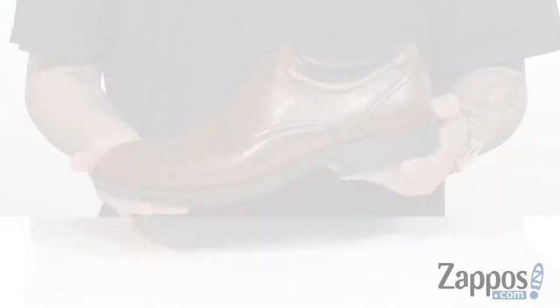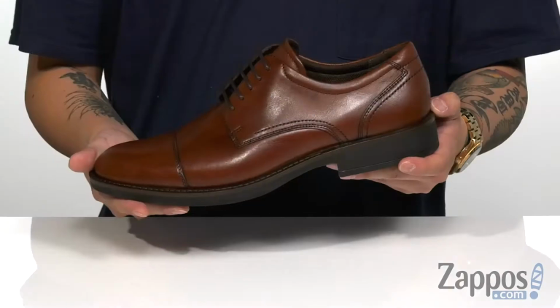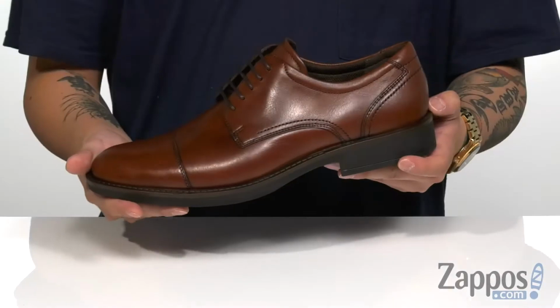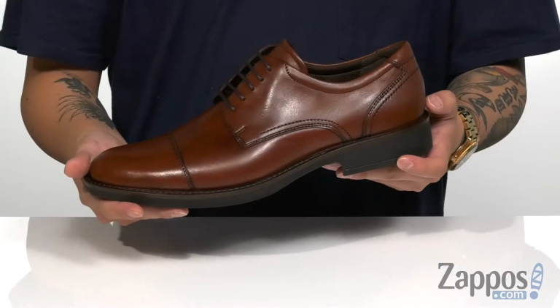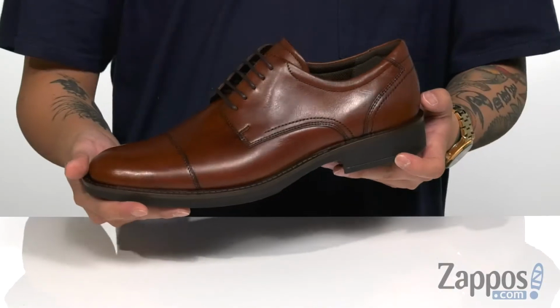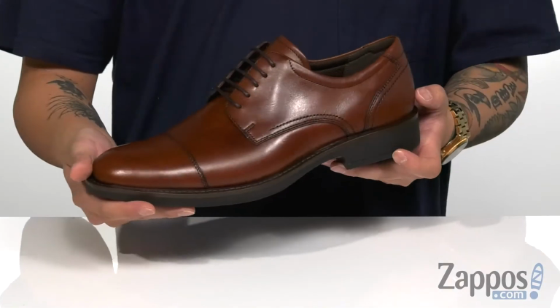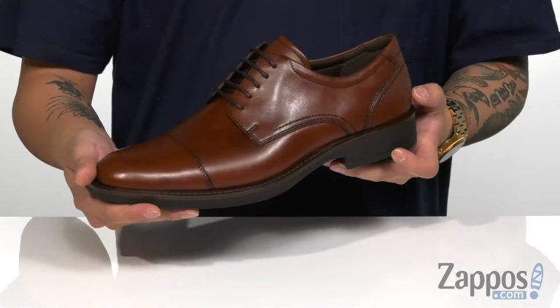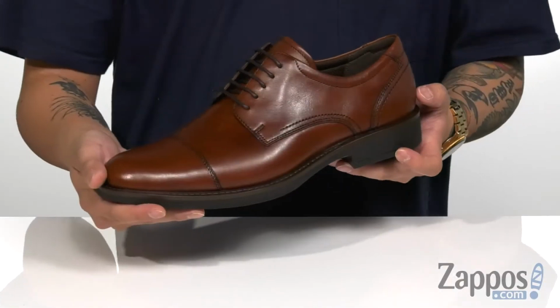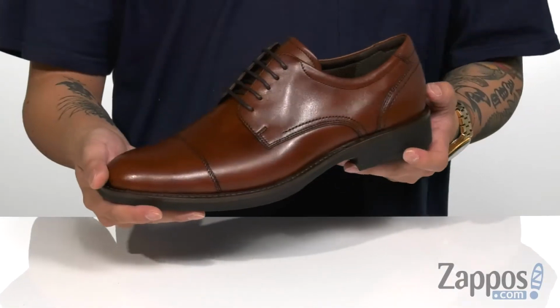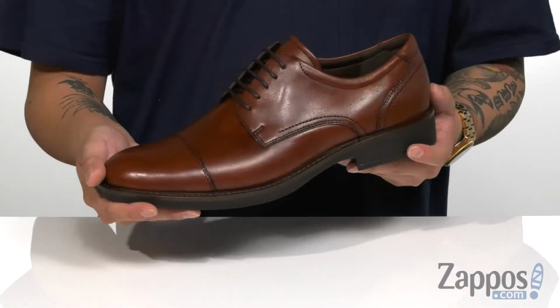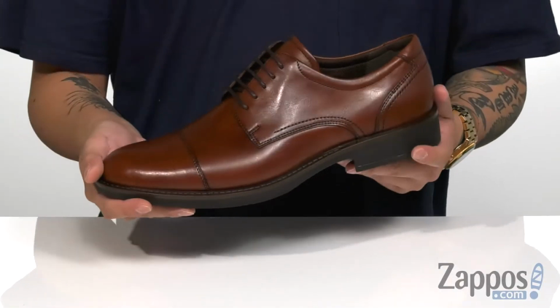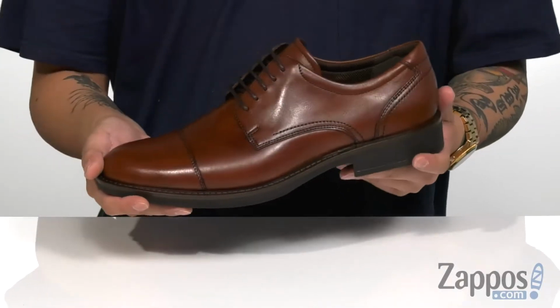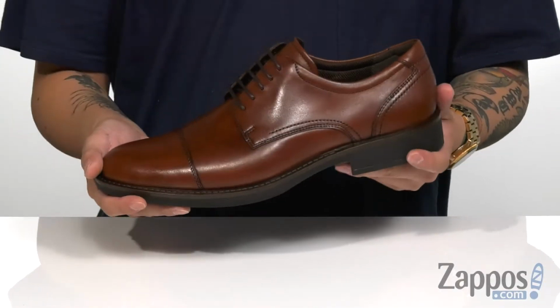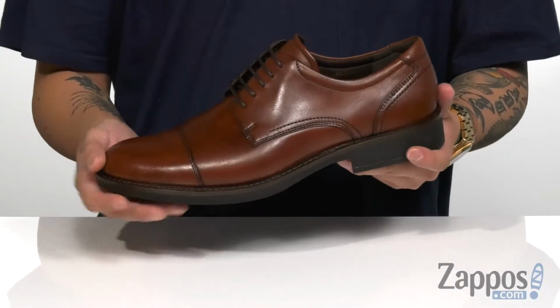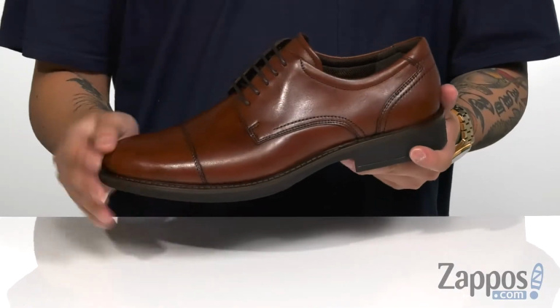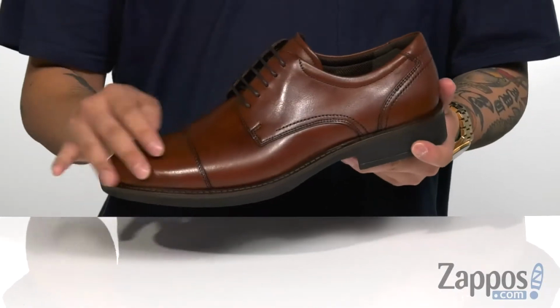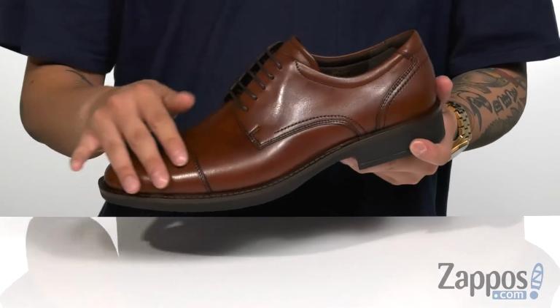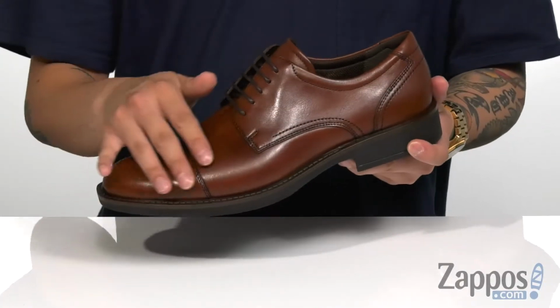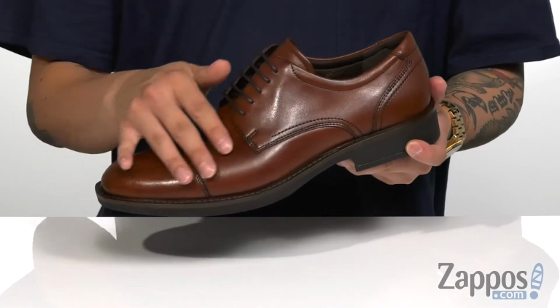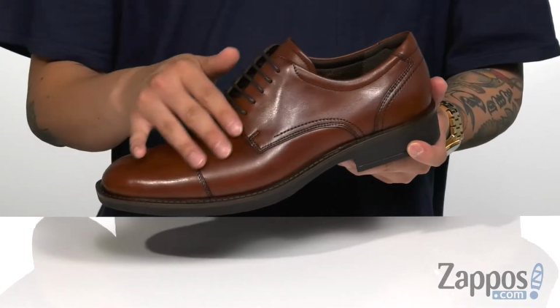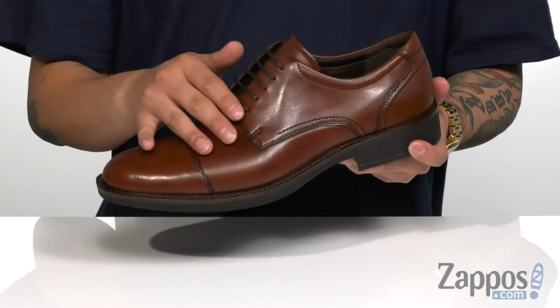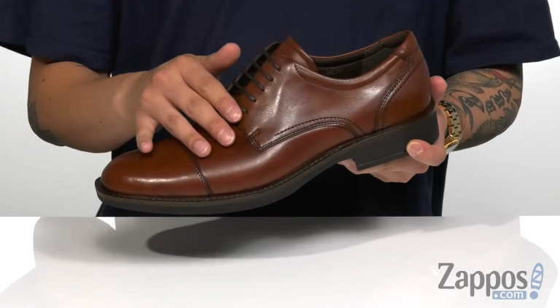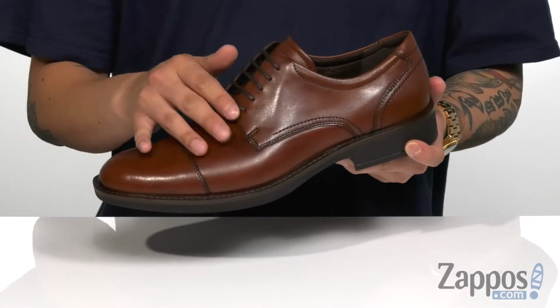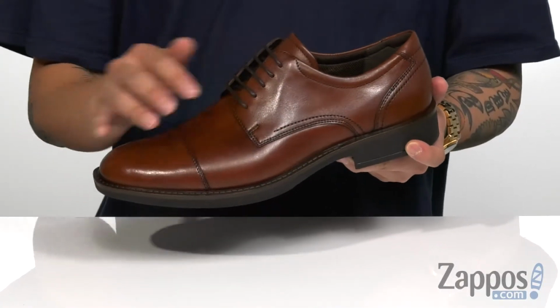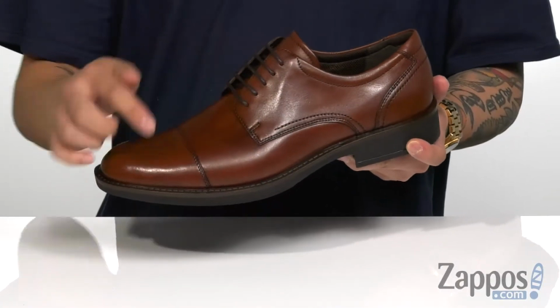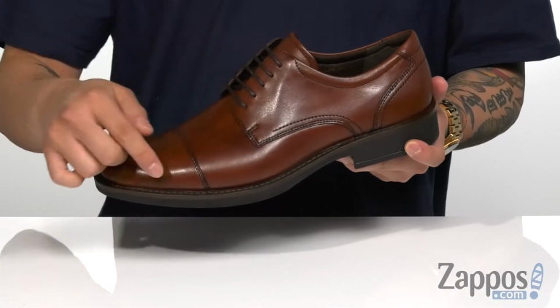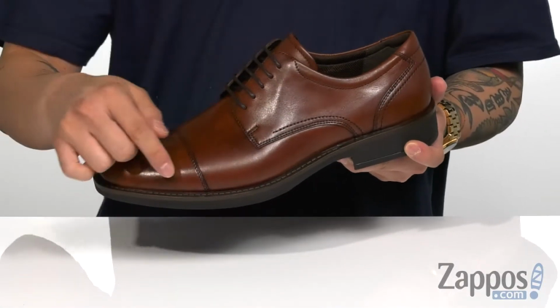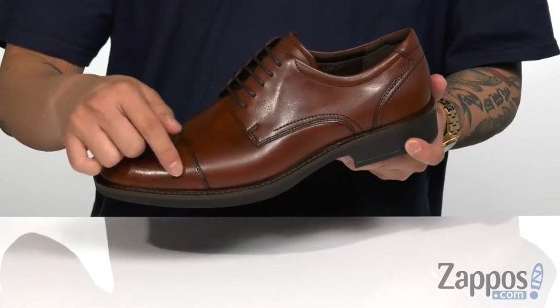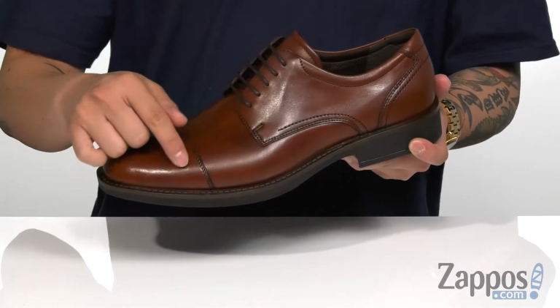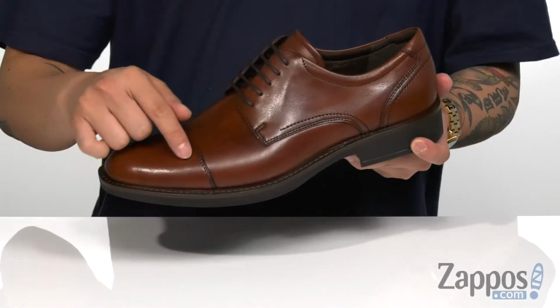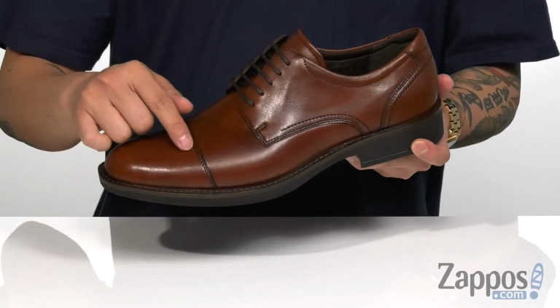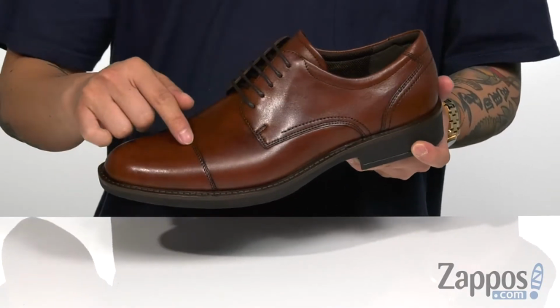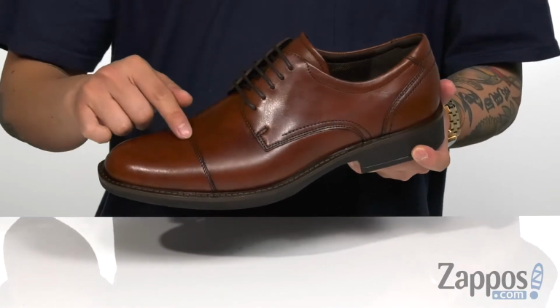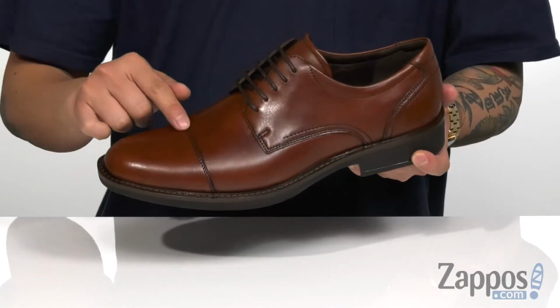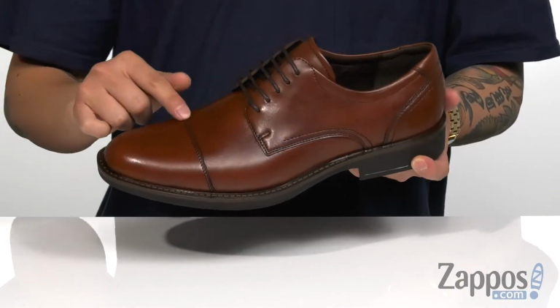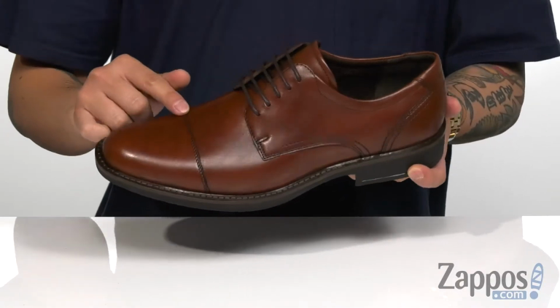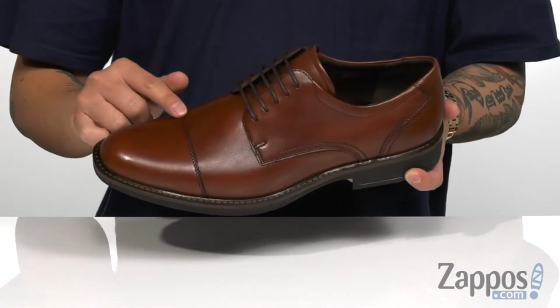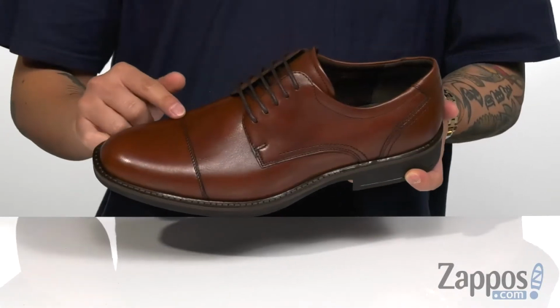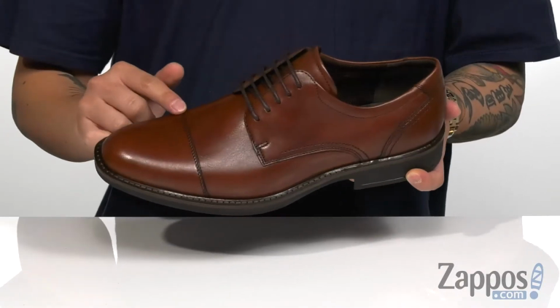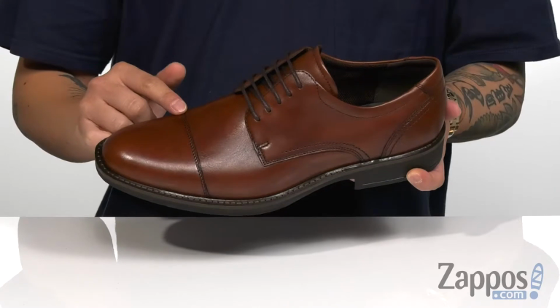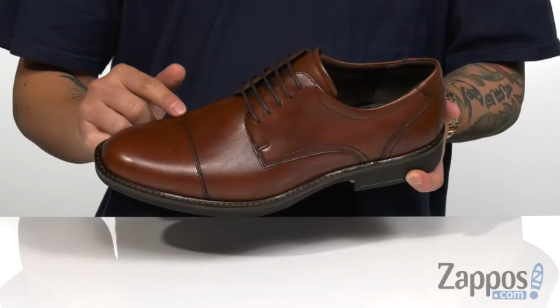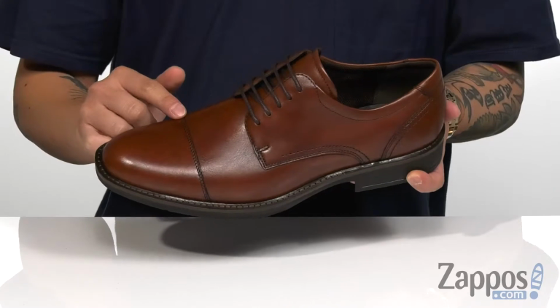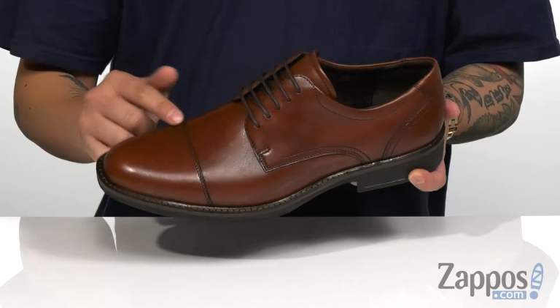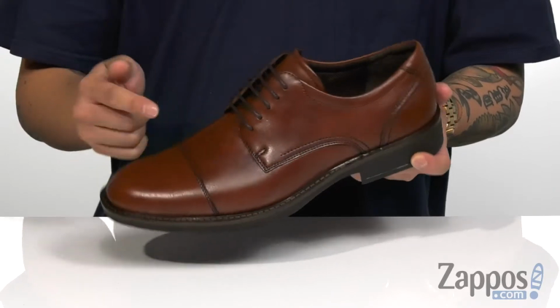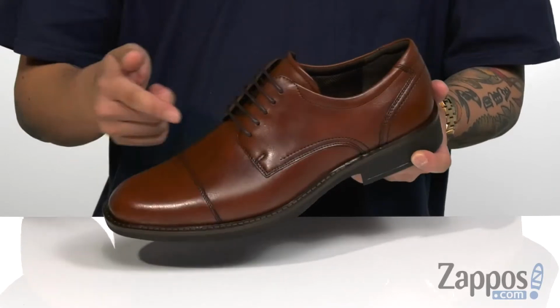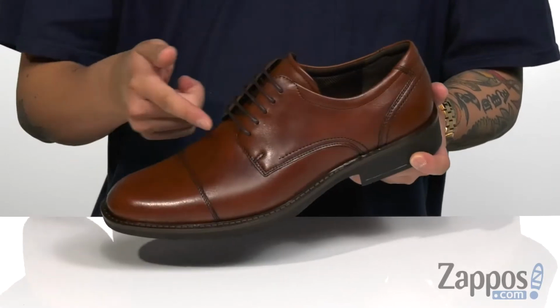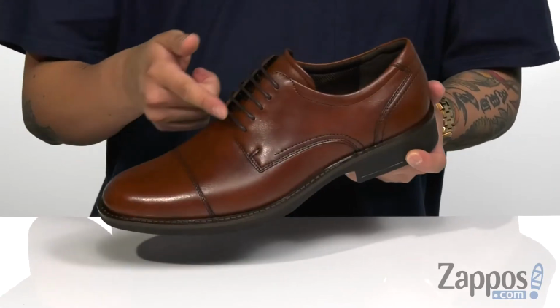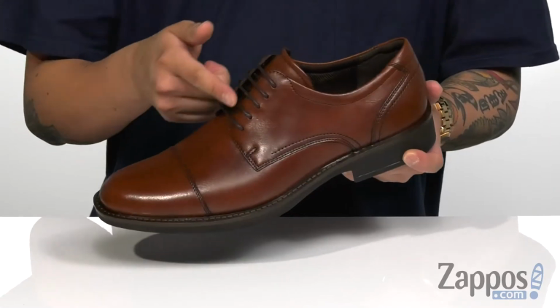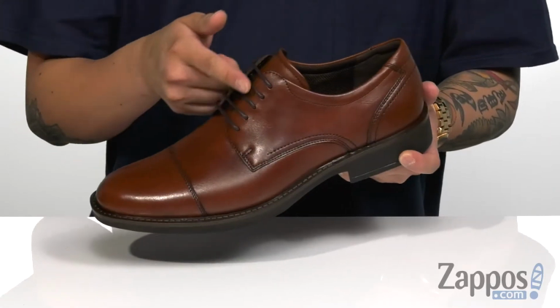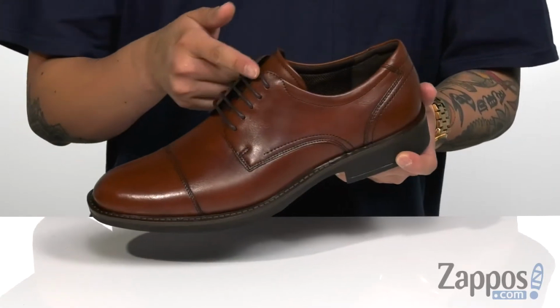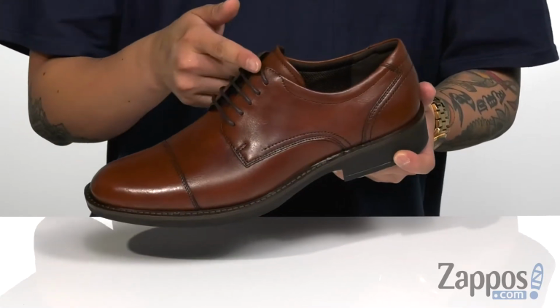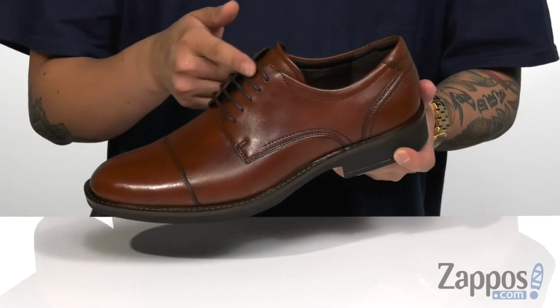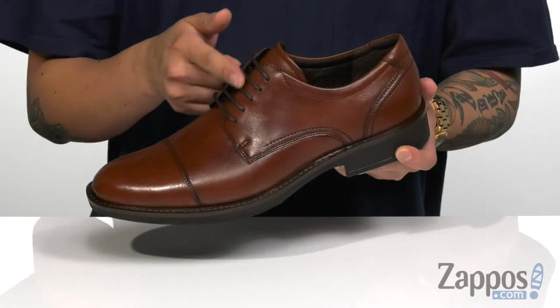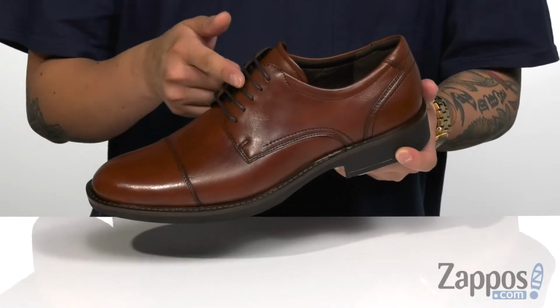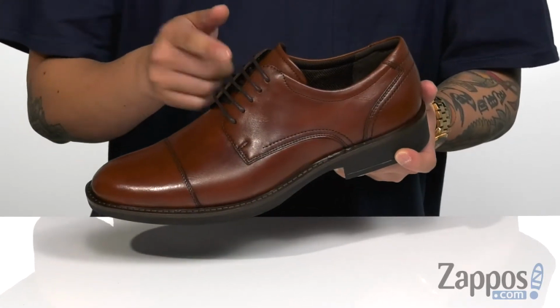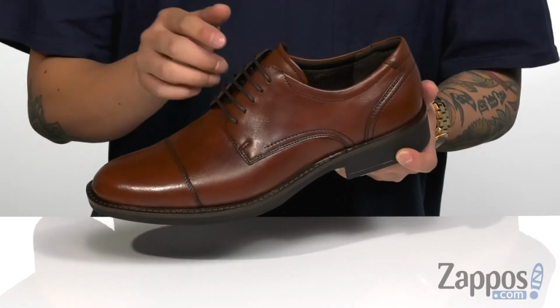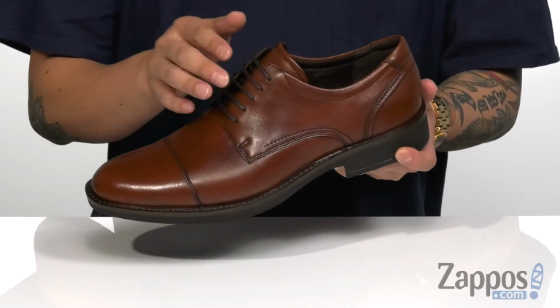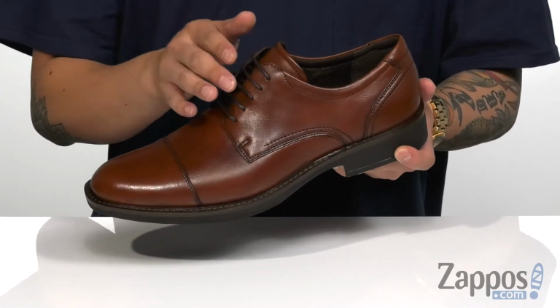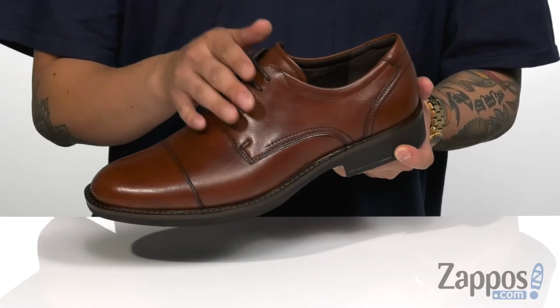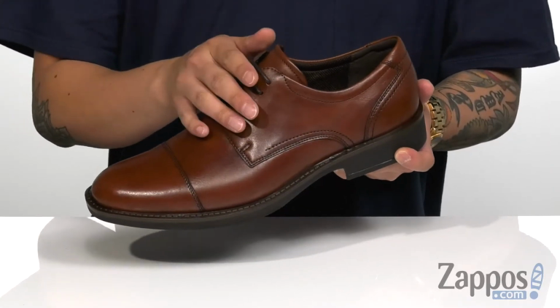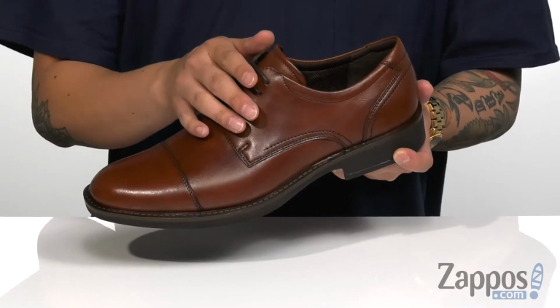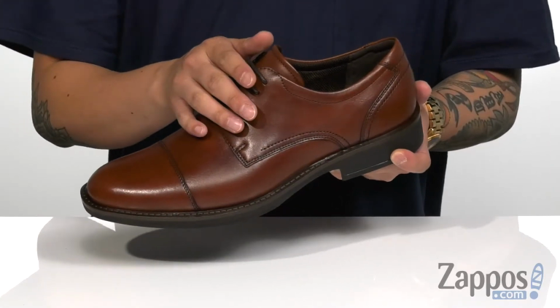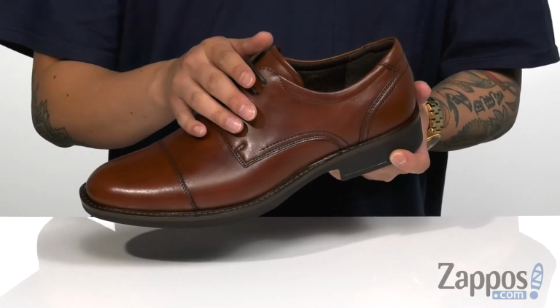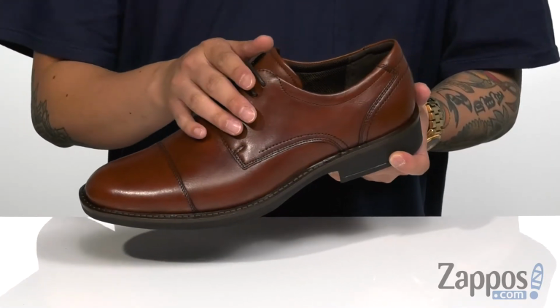This dapper dress shoe from ECHO features a smooth leather upper with cap-toe stitch detailing for a pop-up style, and a traditional lace-up design that provides a secure fit.